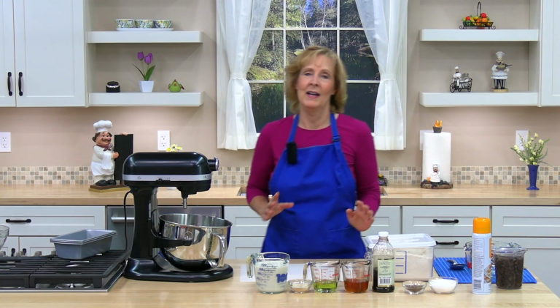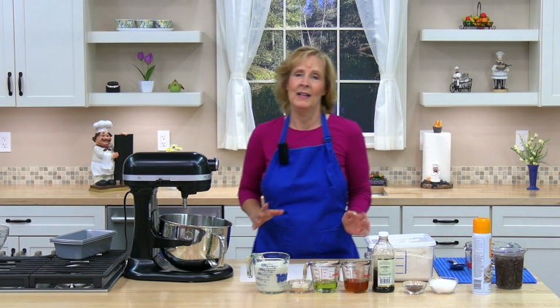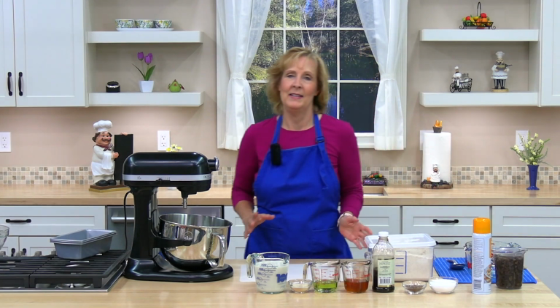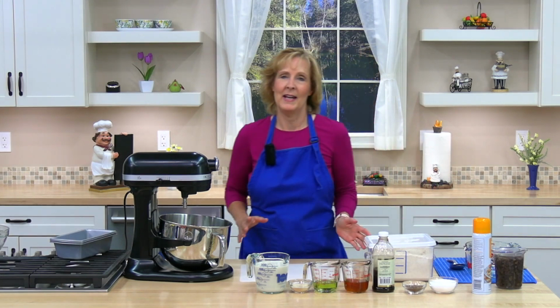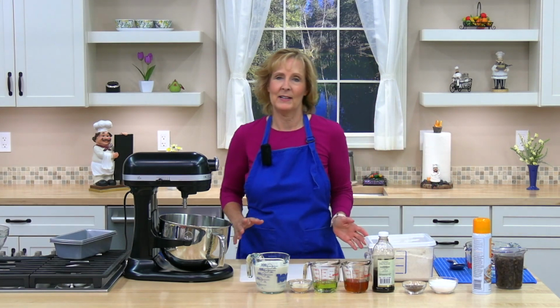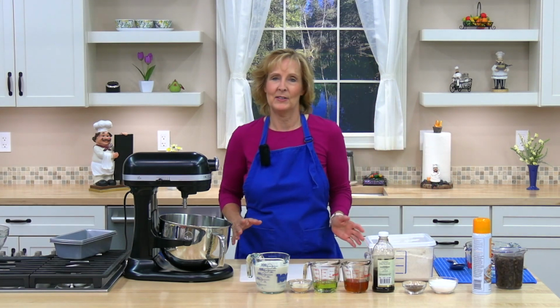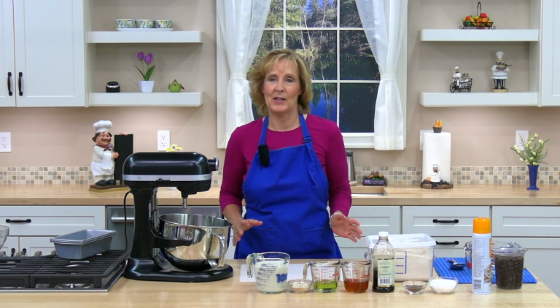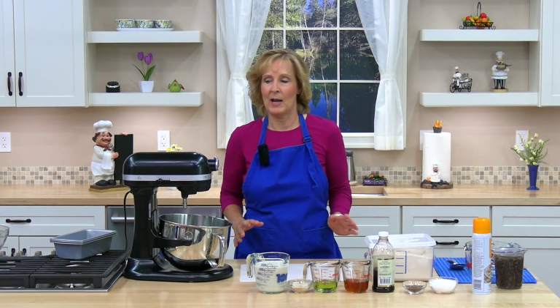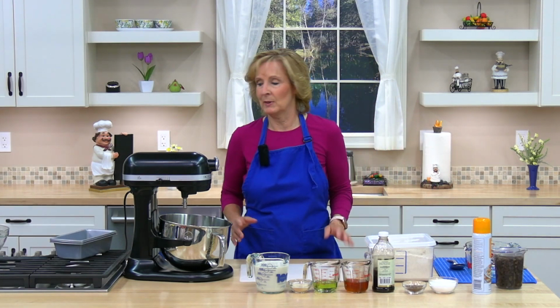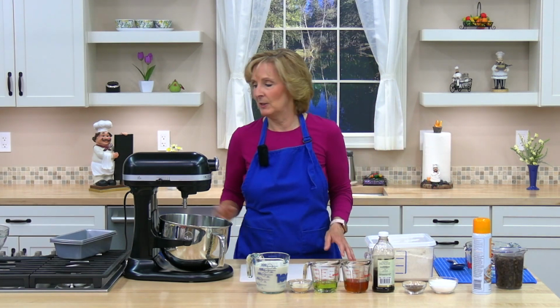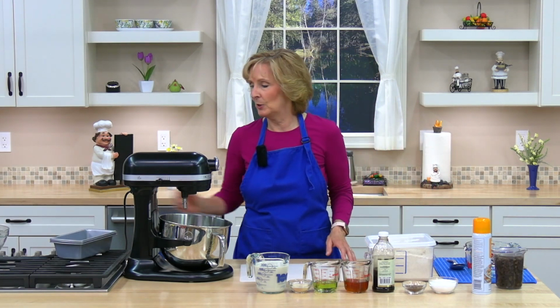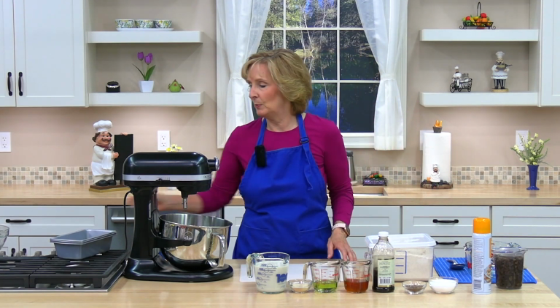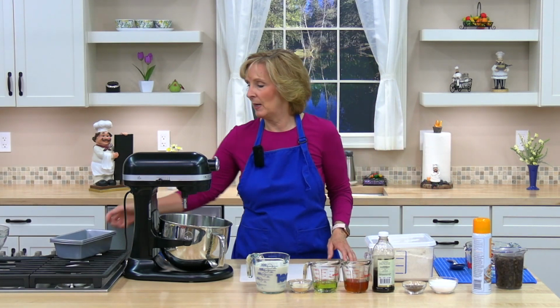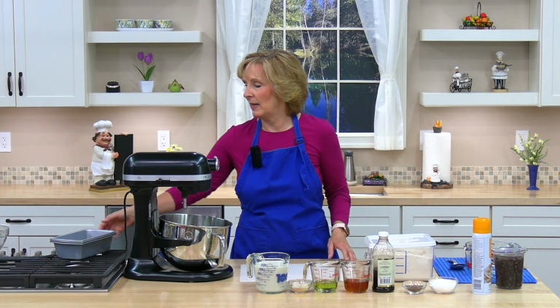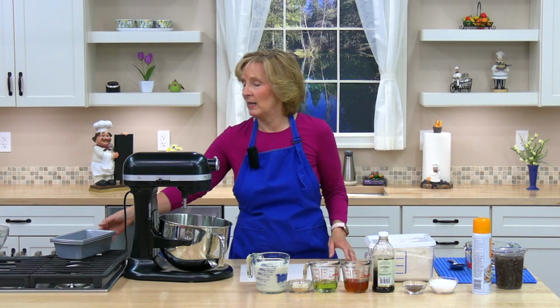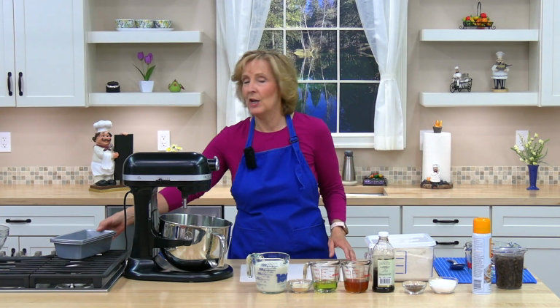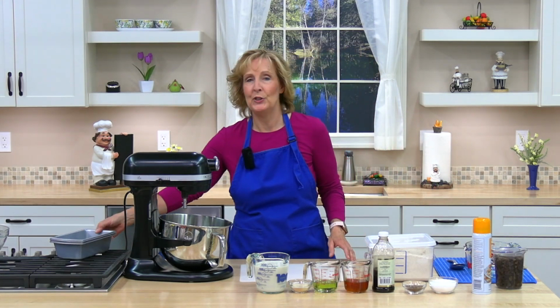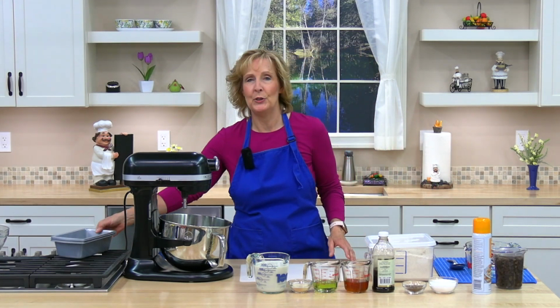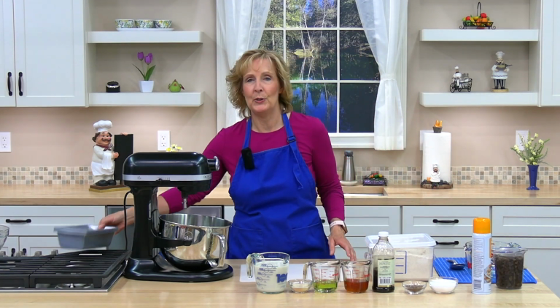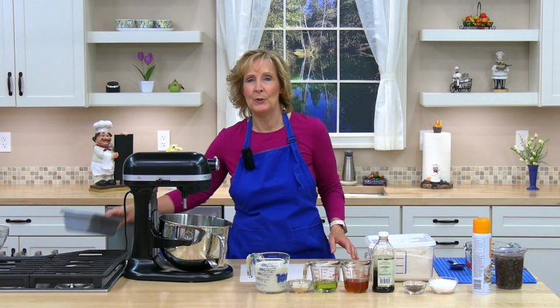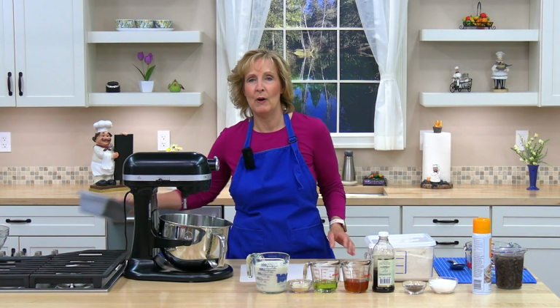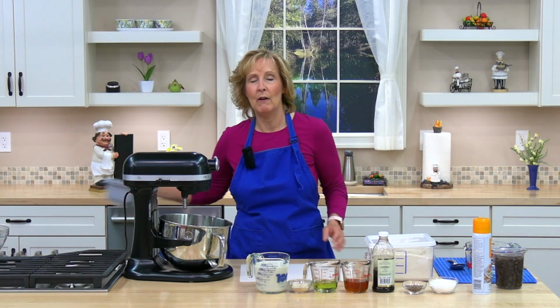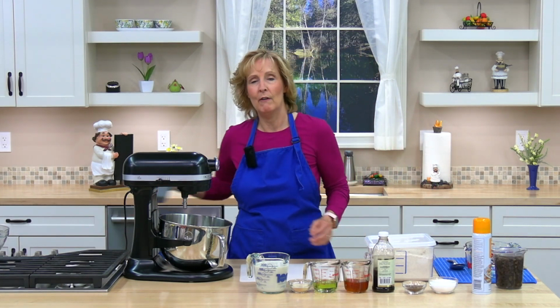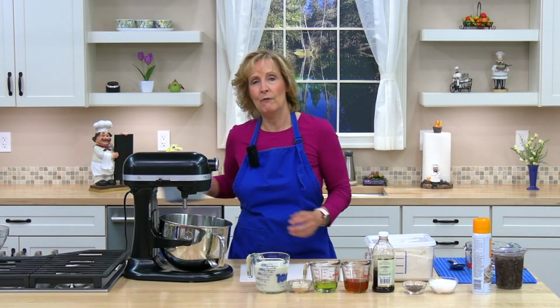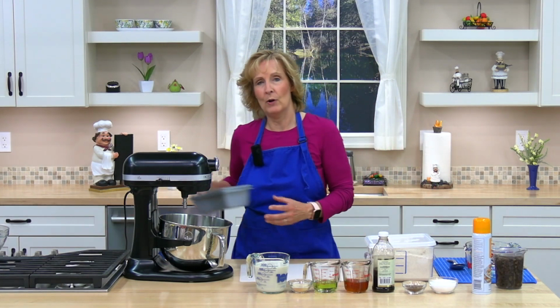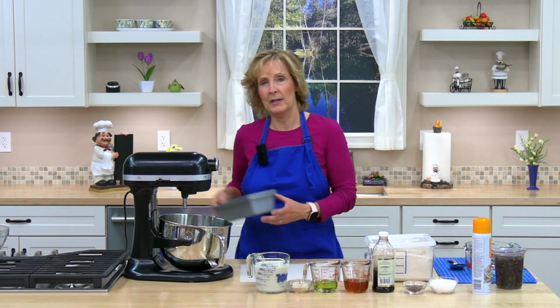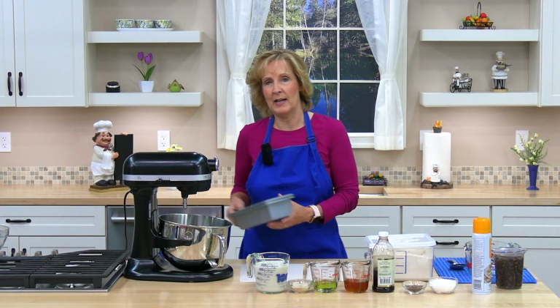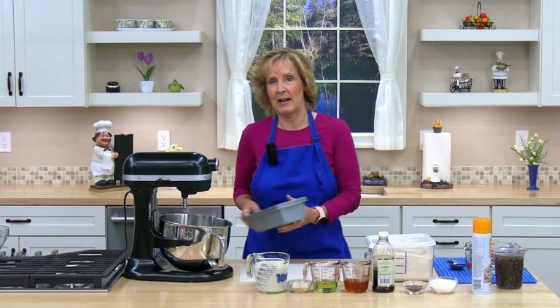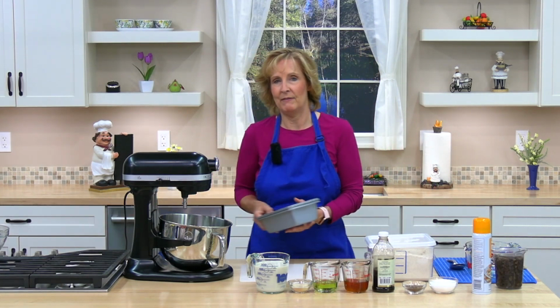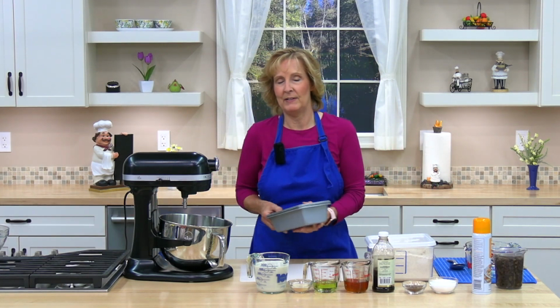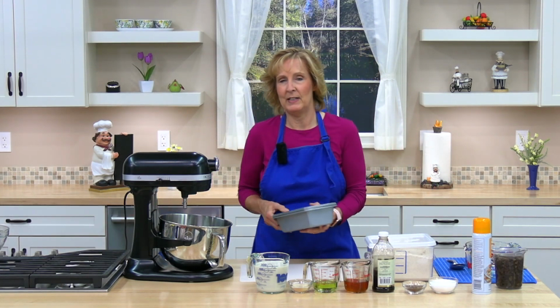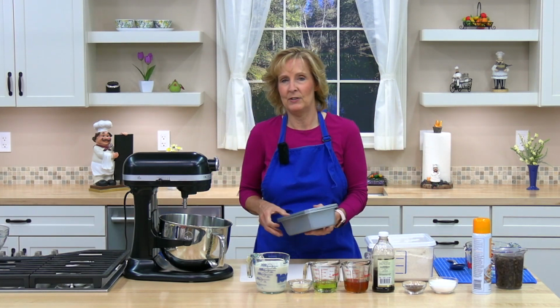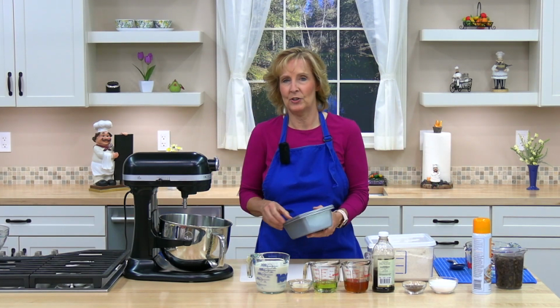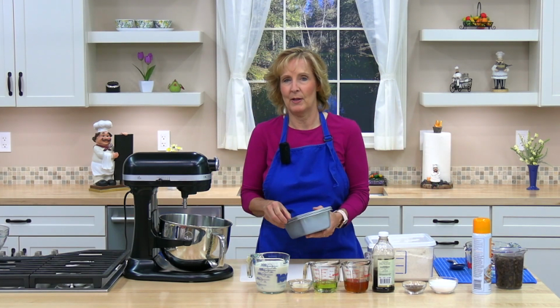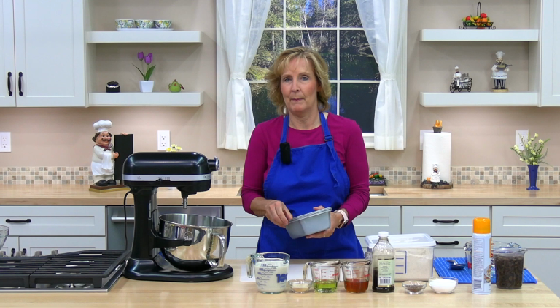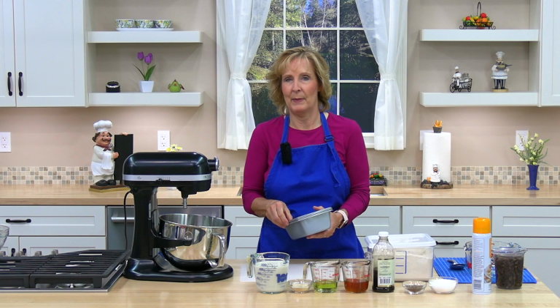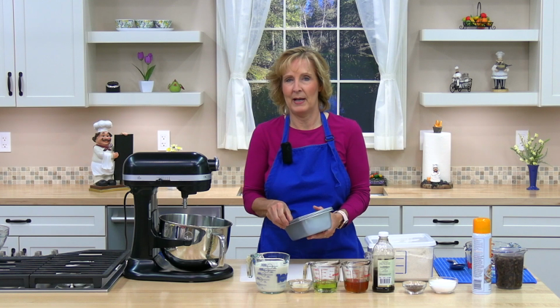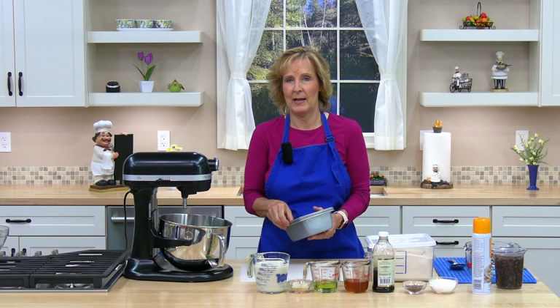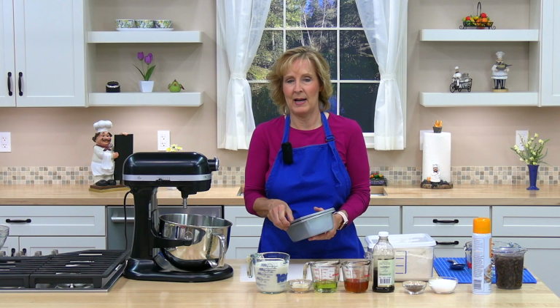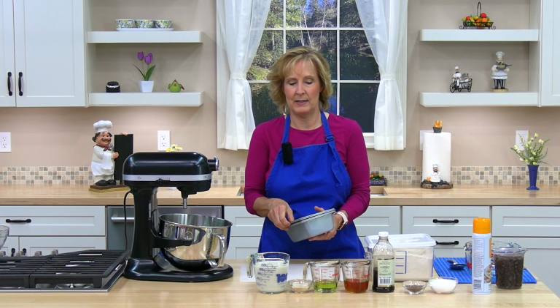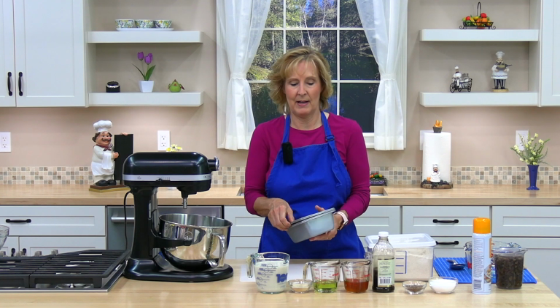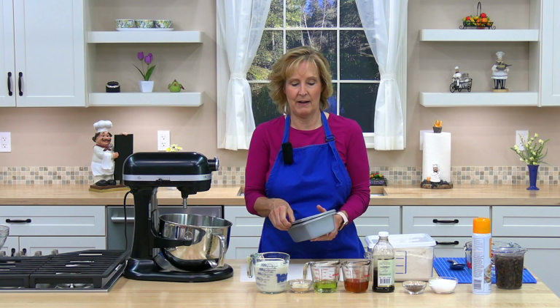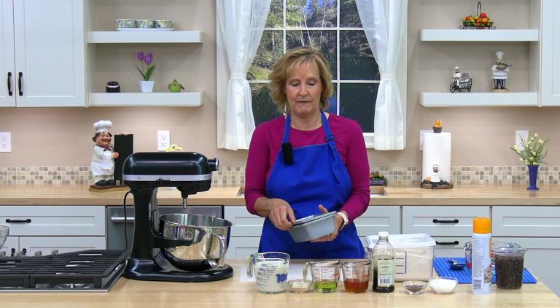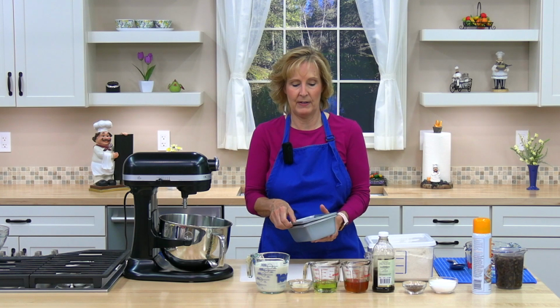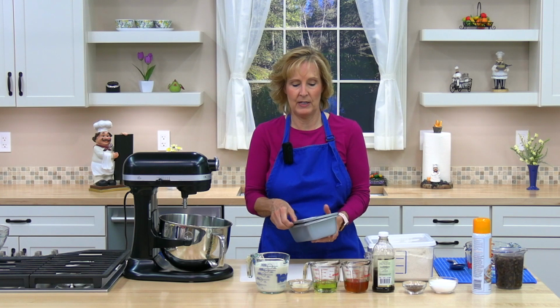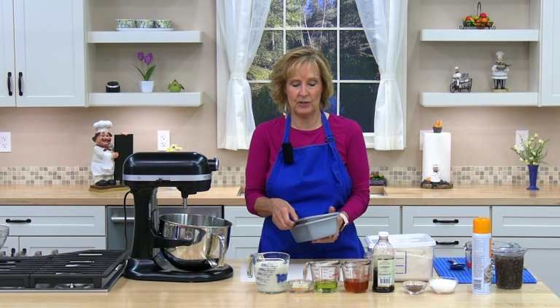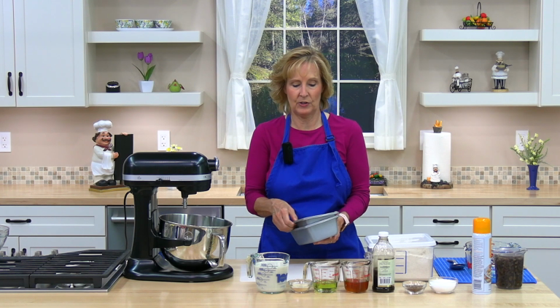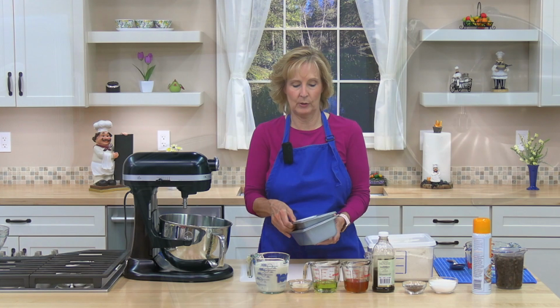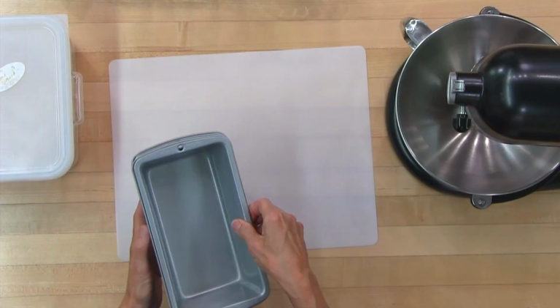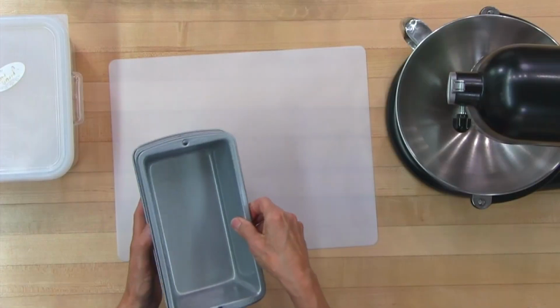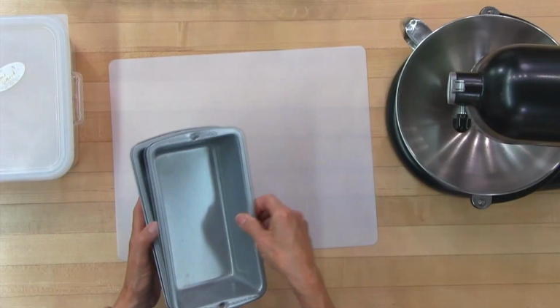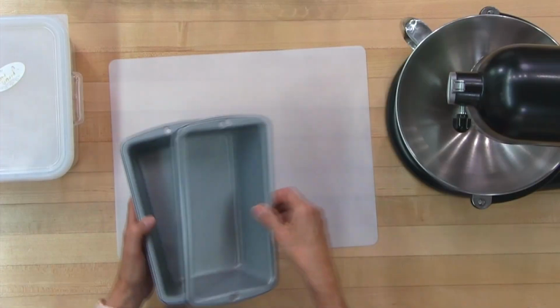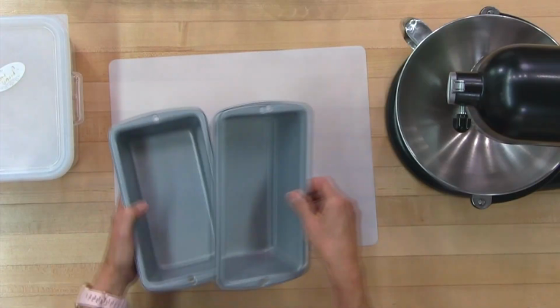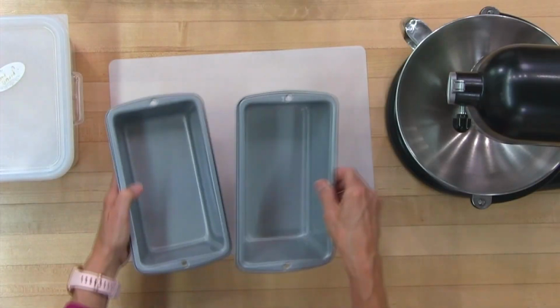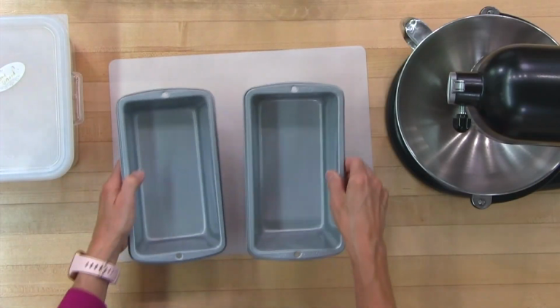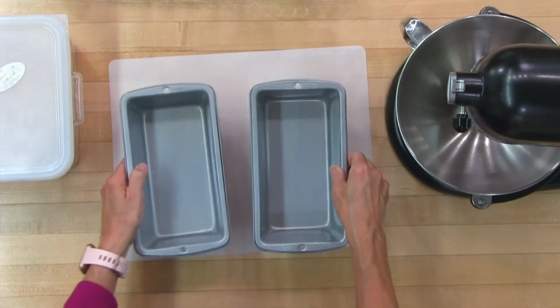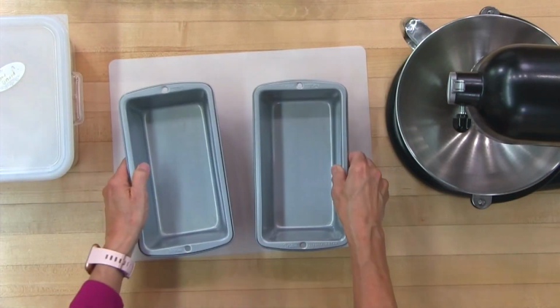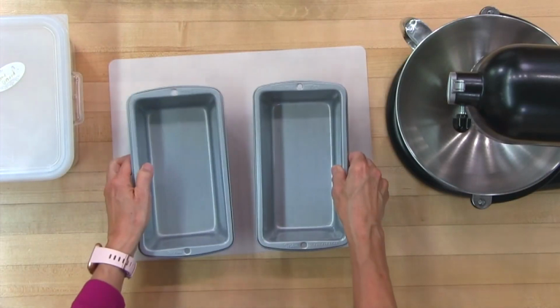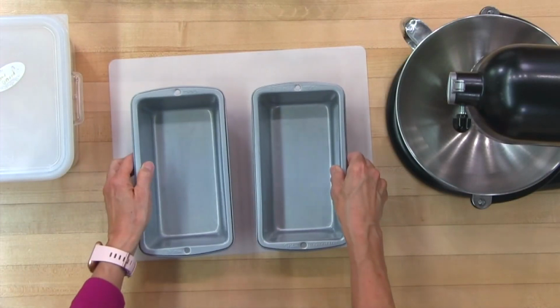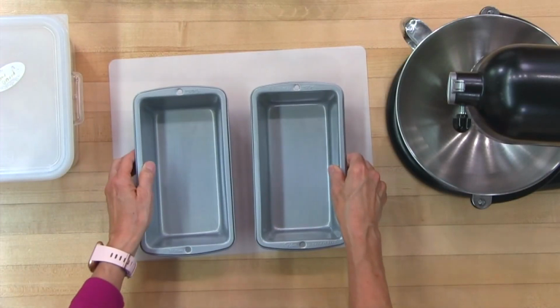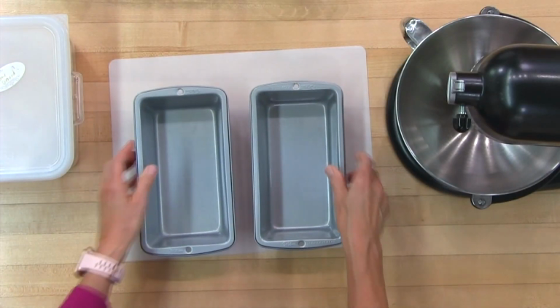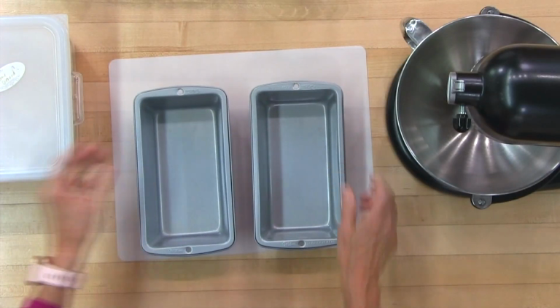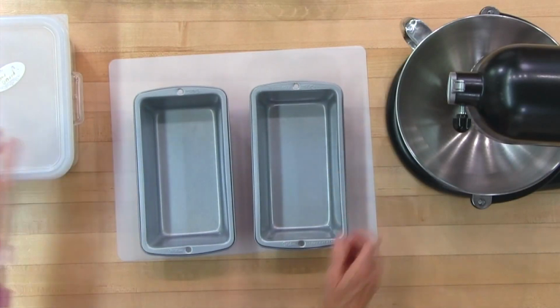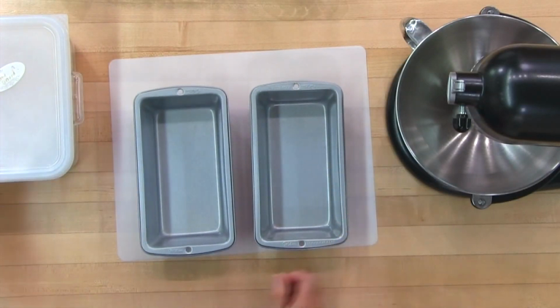Next, I'm going to spray two four-and-a-half inch by eight-and-a-half inch loaf pans with cooking spray.